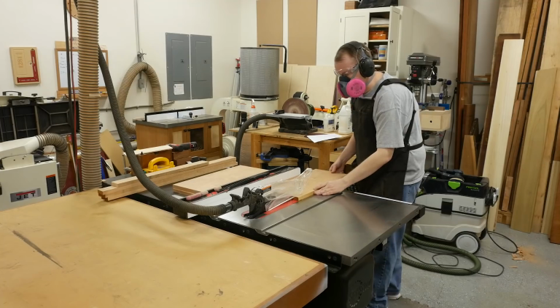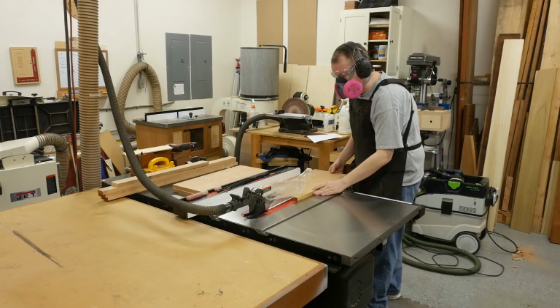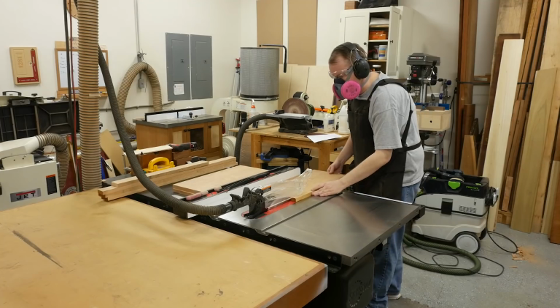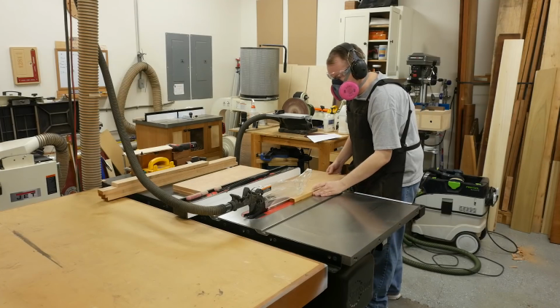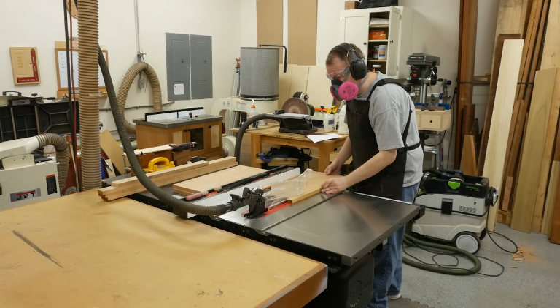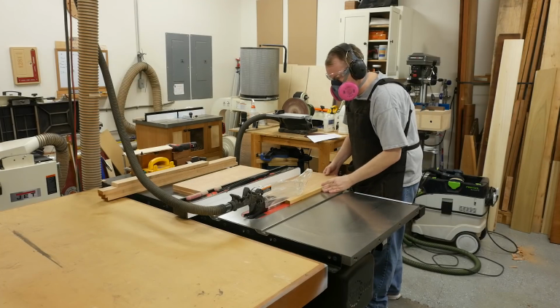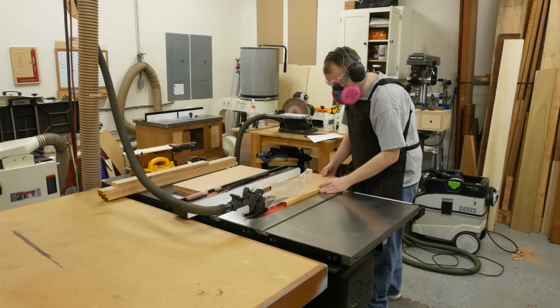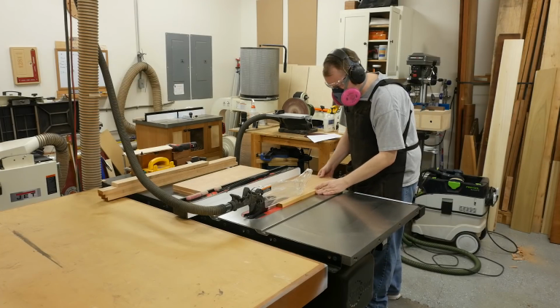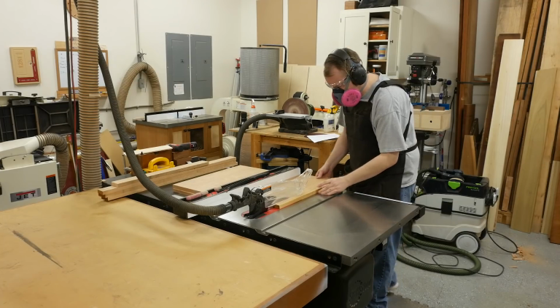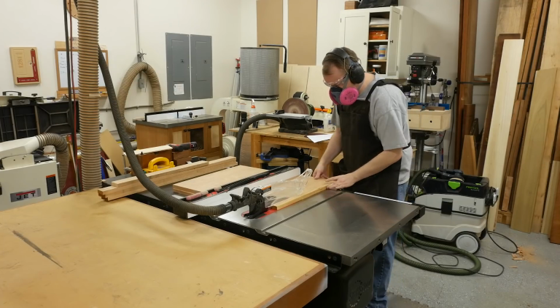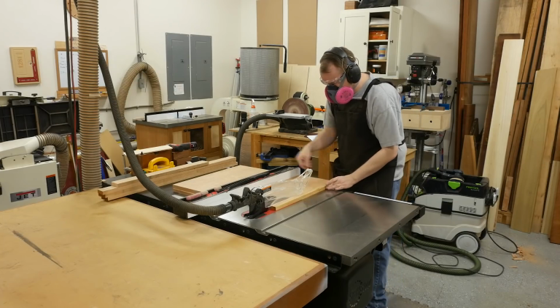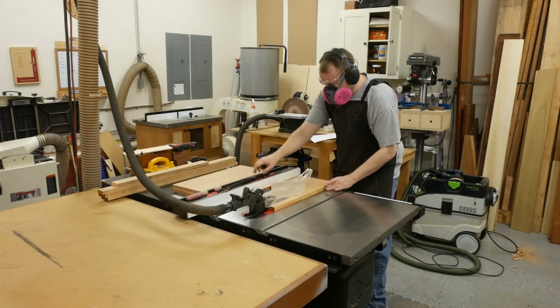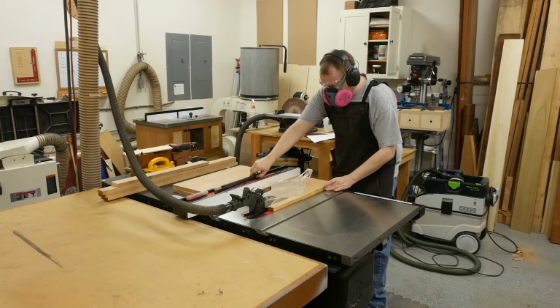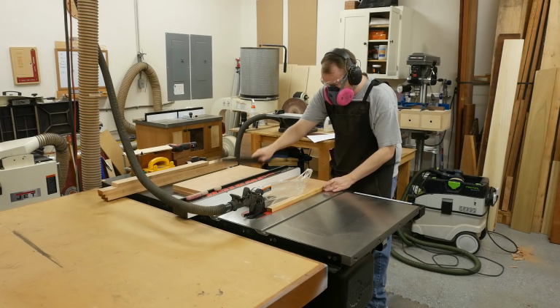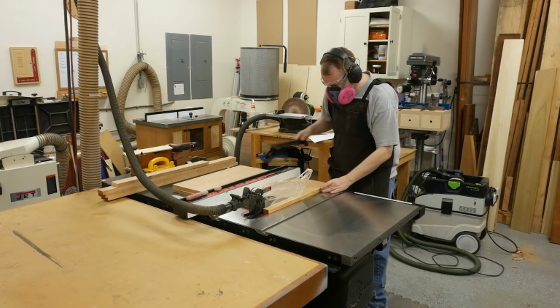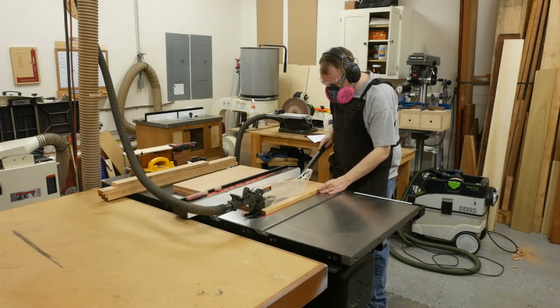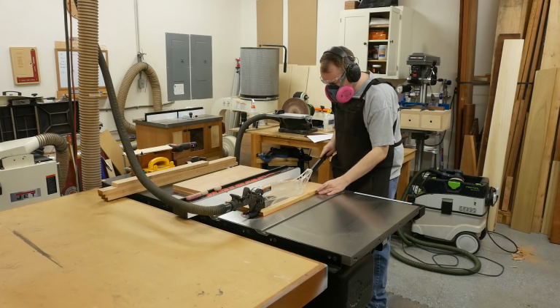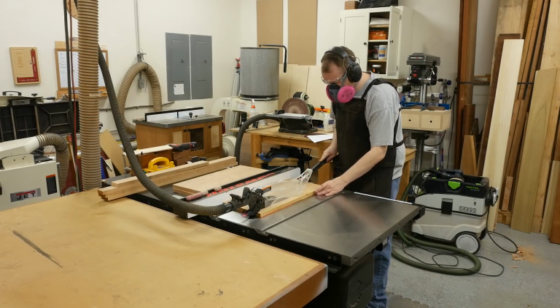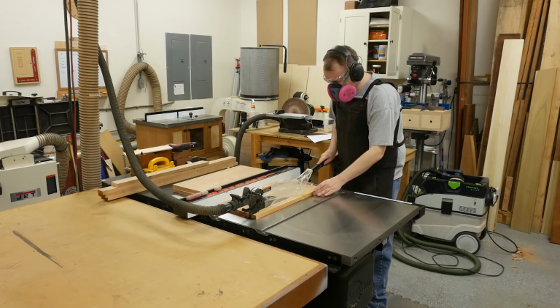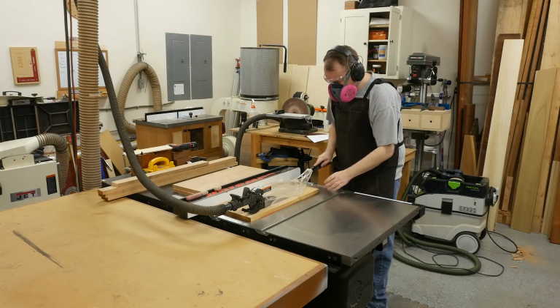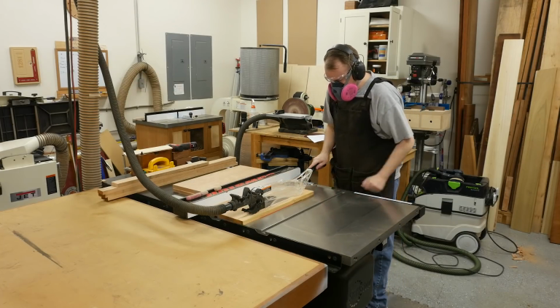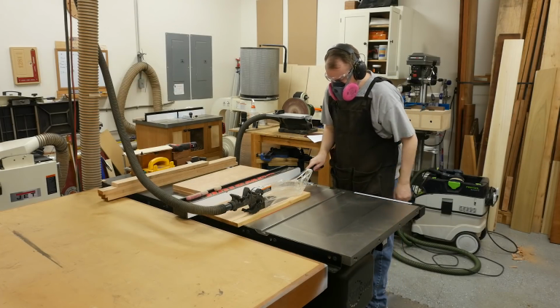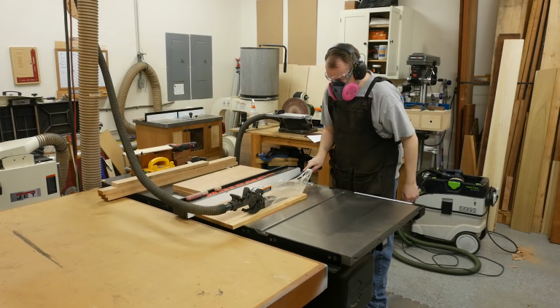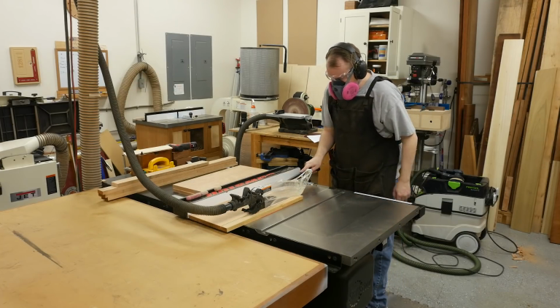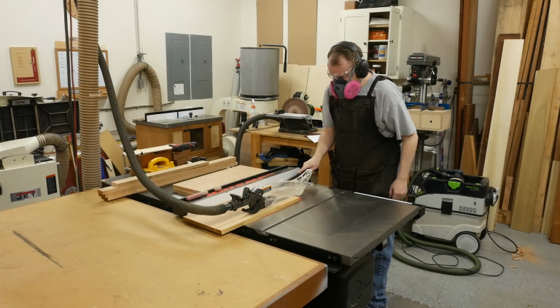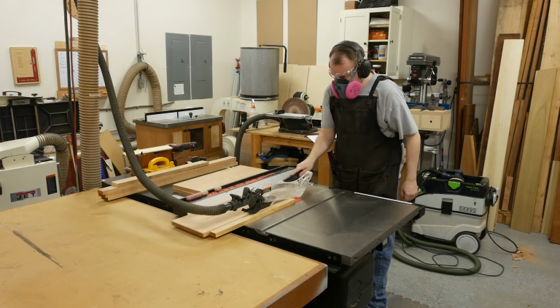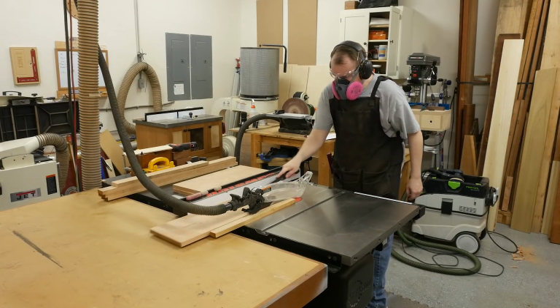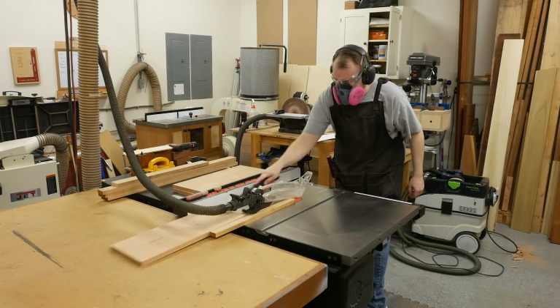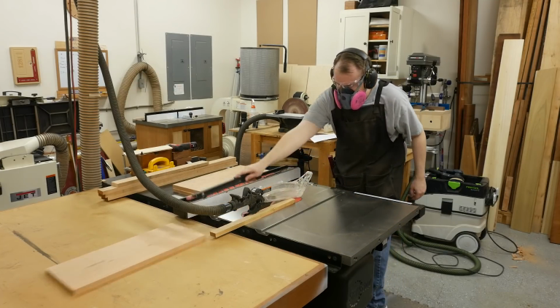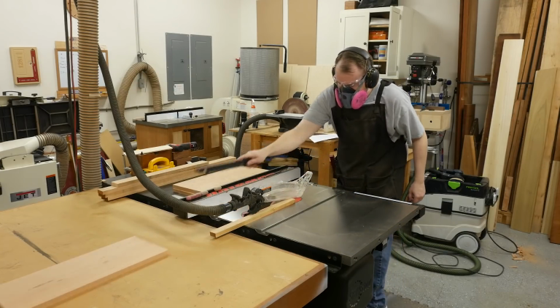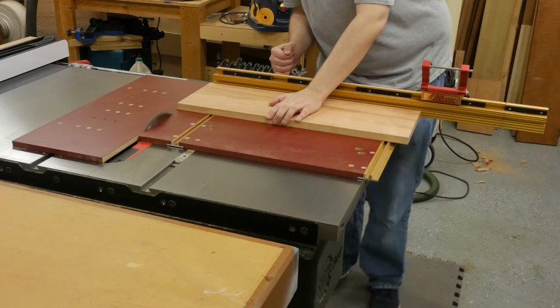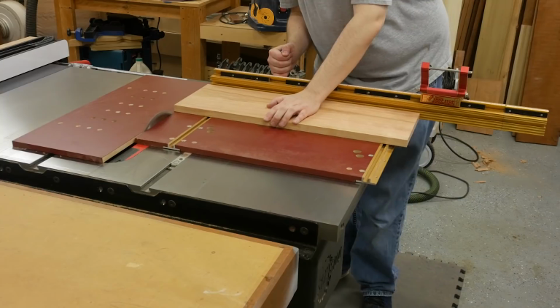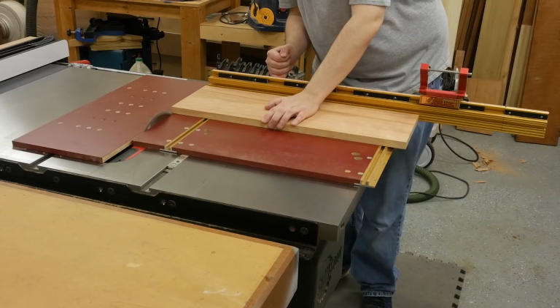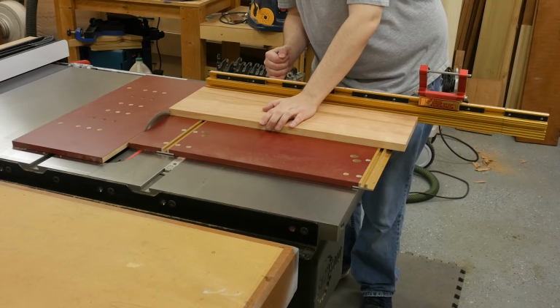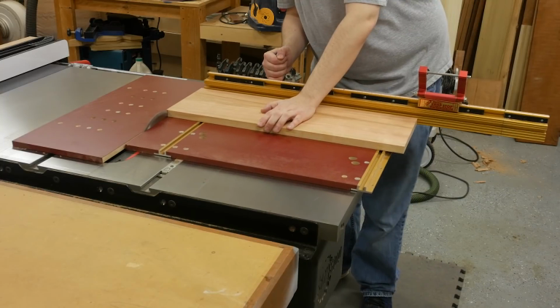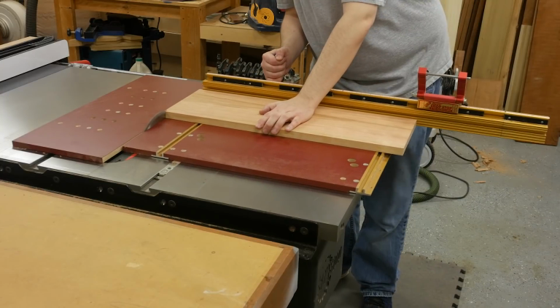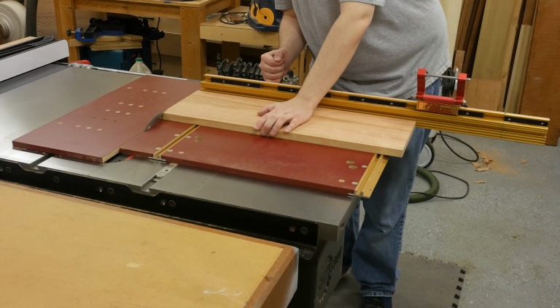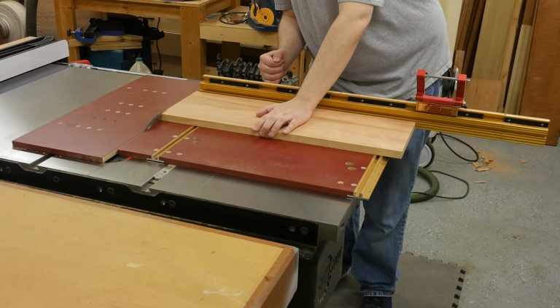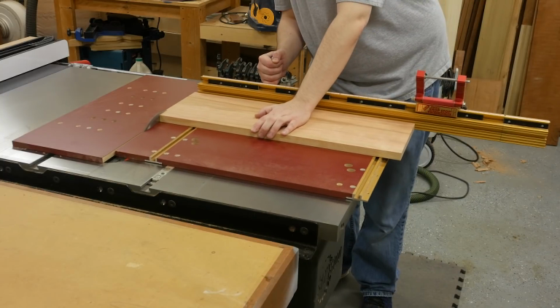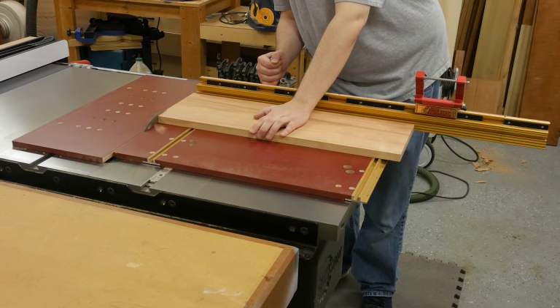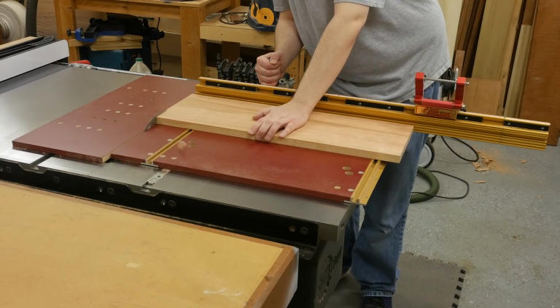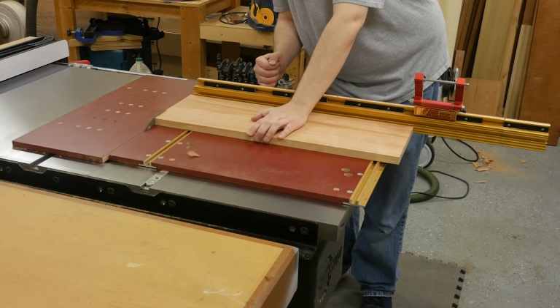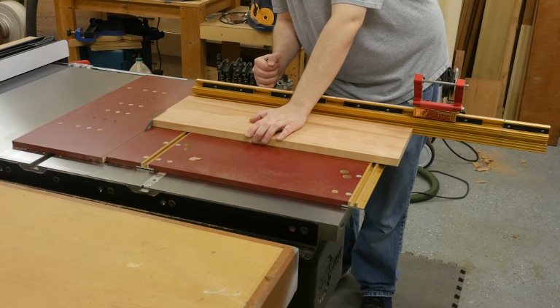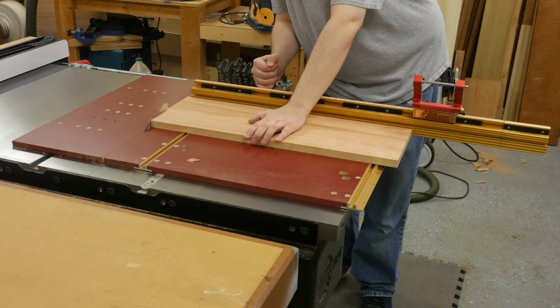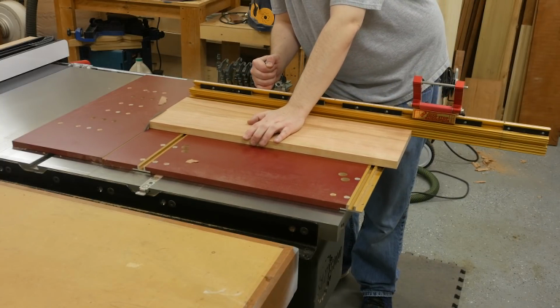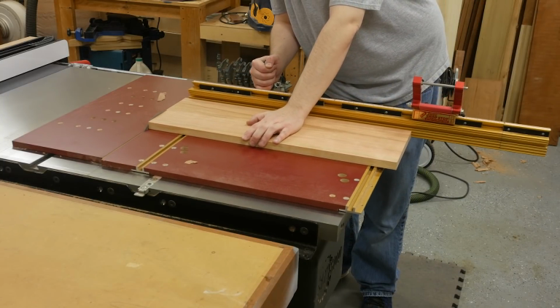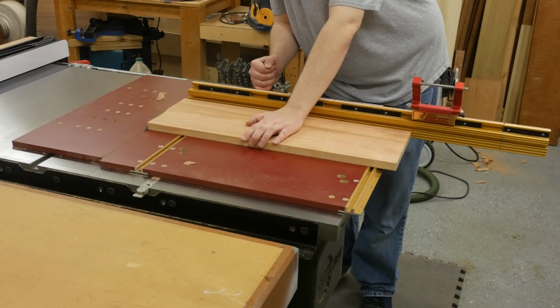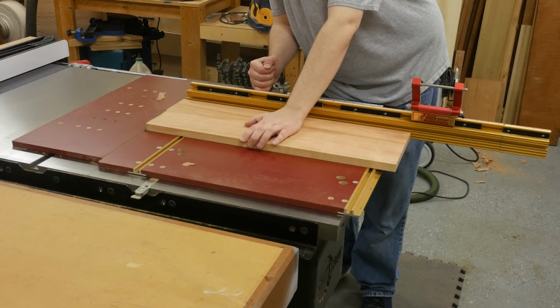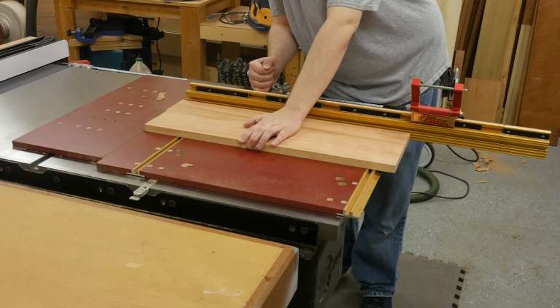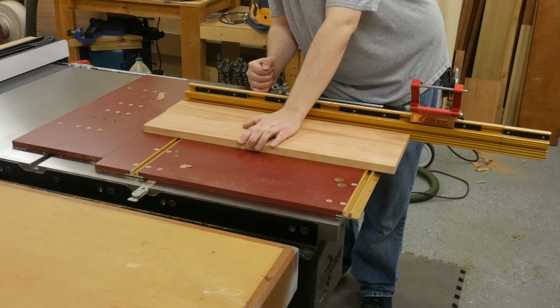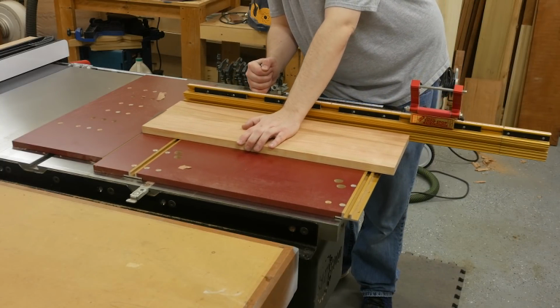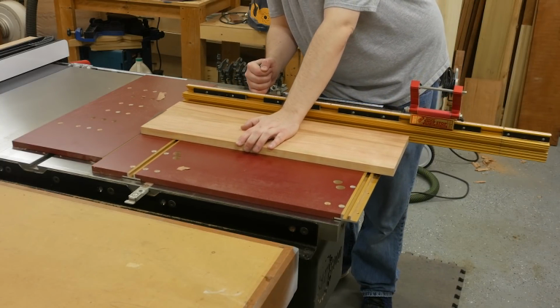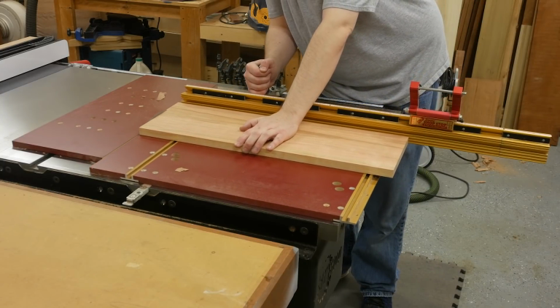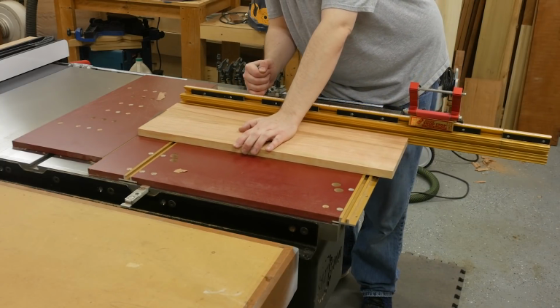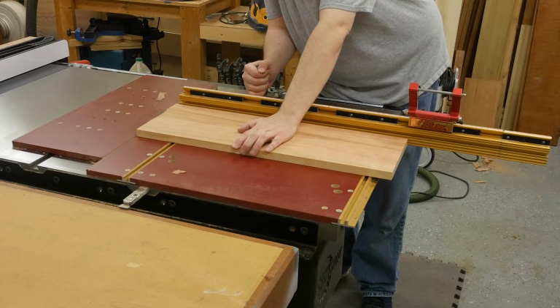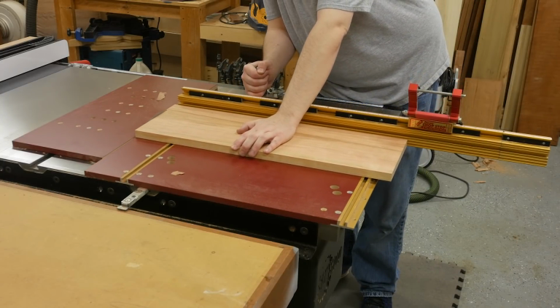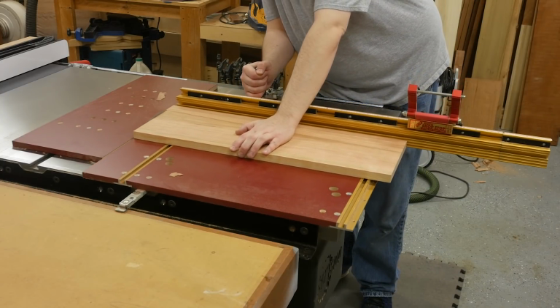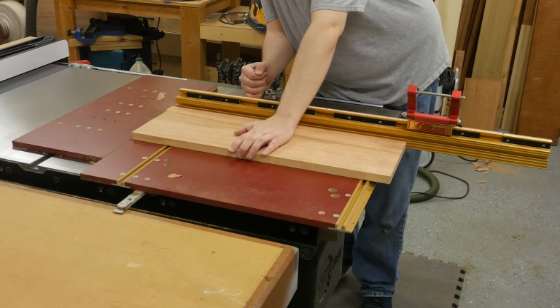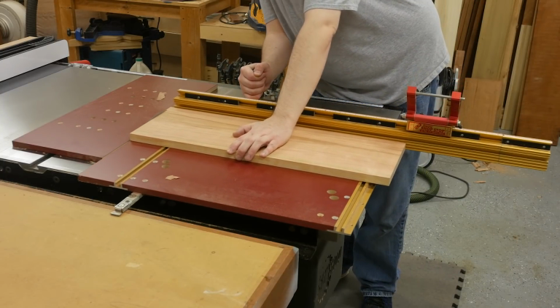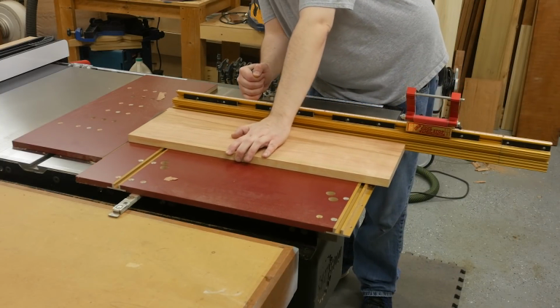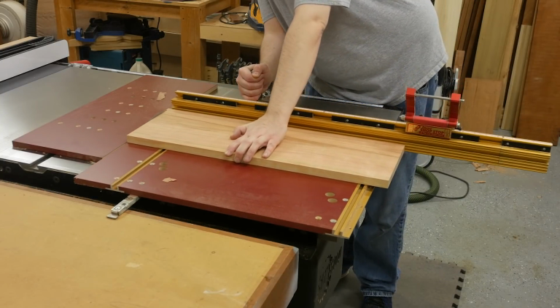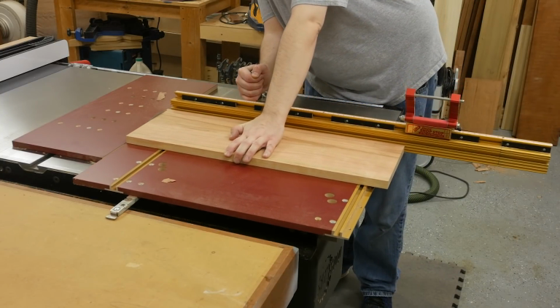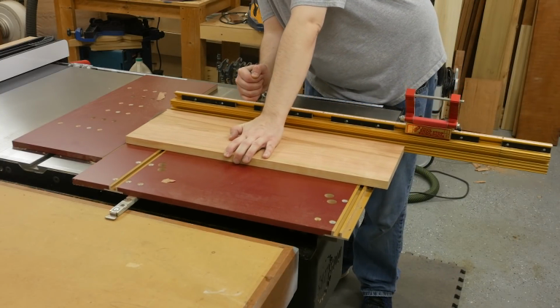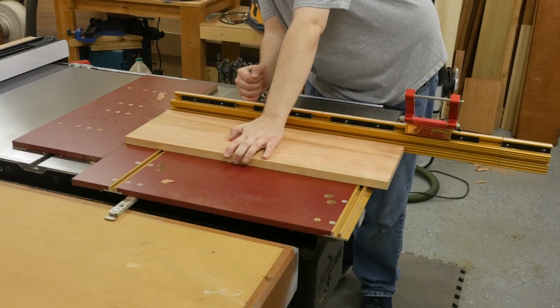All of the parts of the cabinet are milled to final thickness, so next I'll just need to cut them to their final widths and lengths at the table saw.